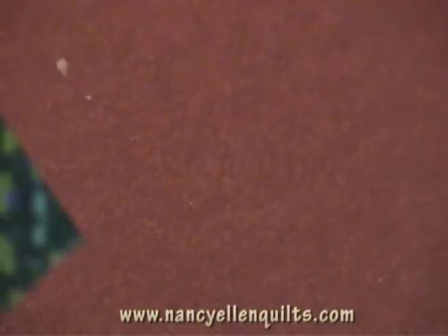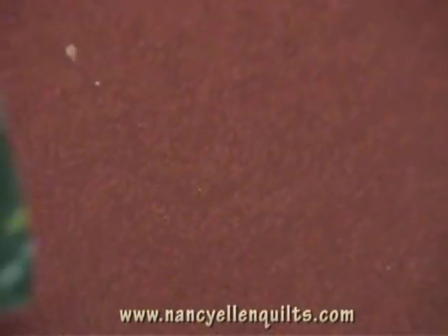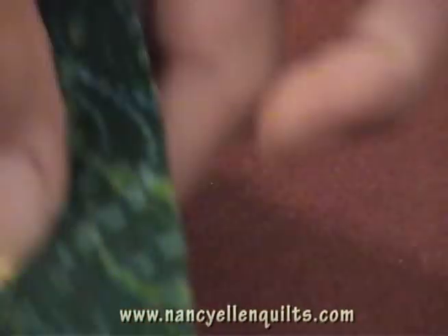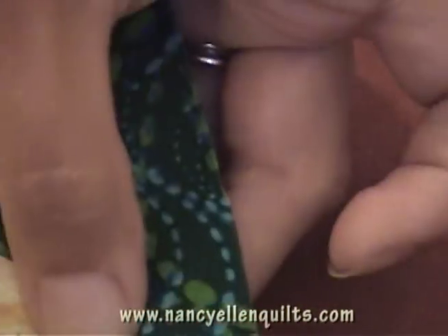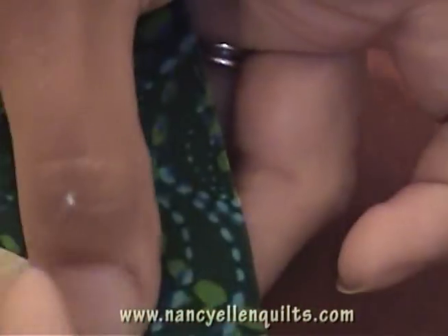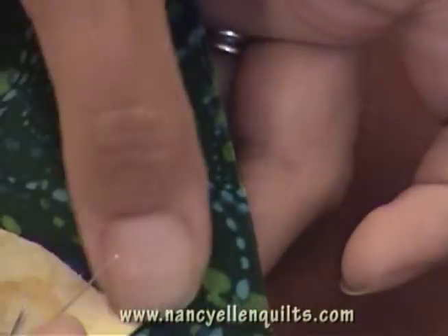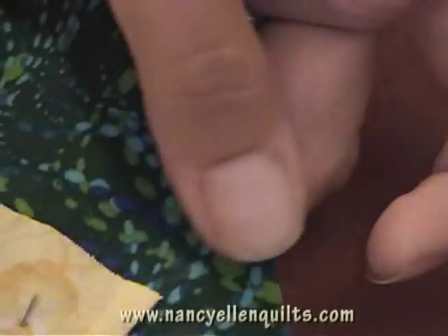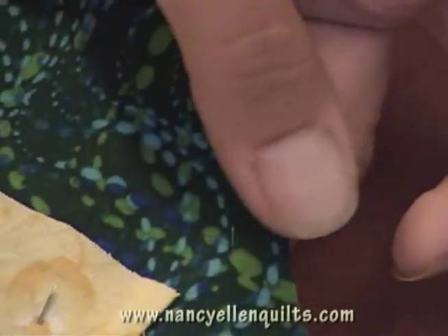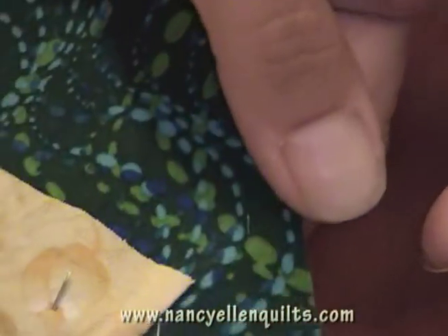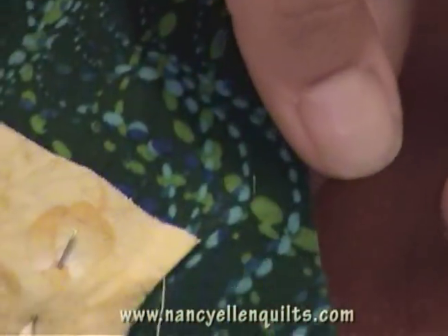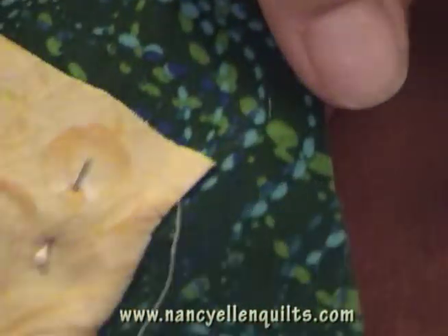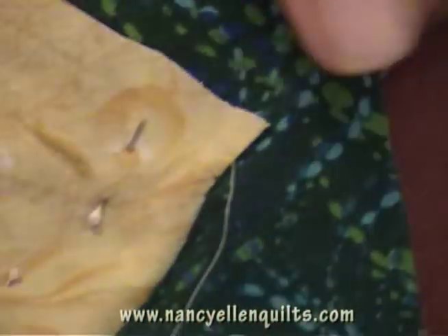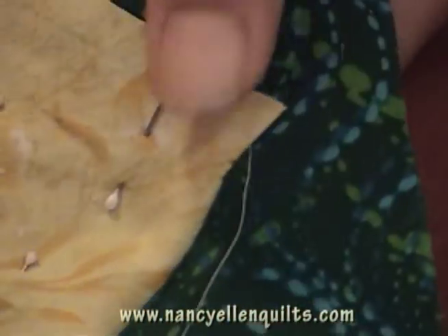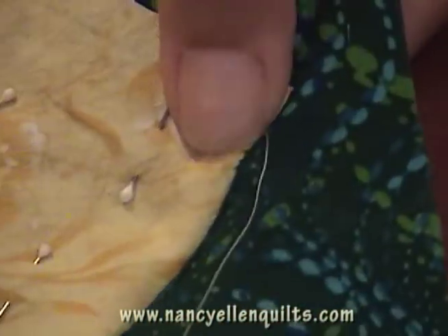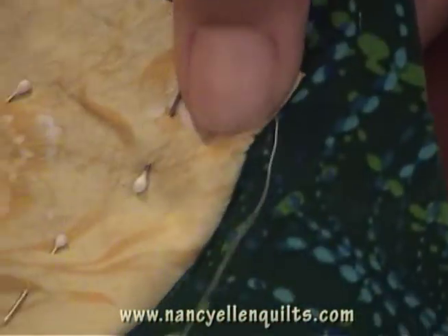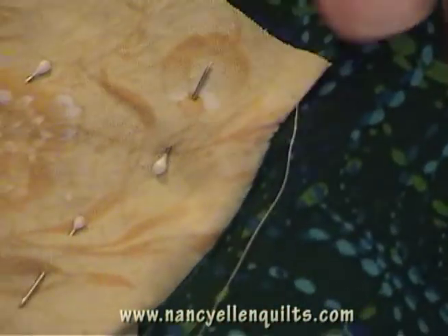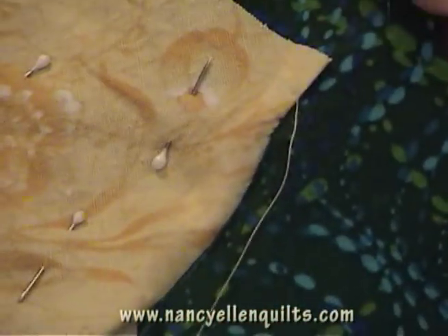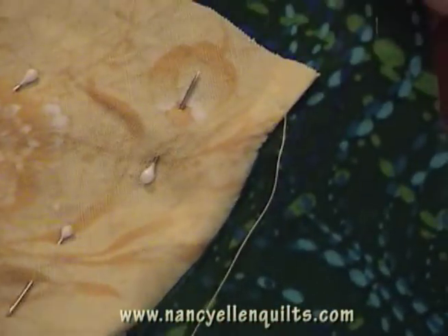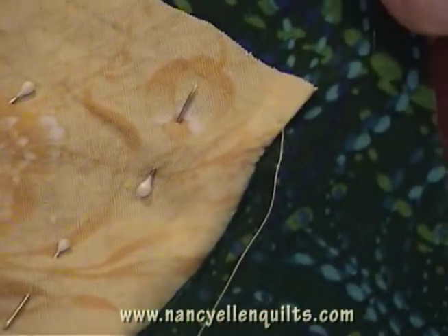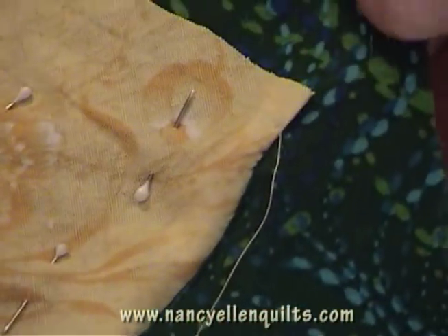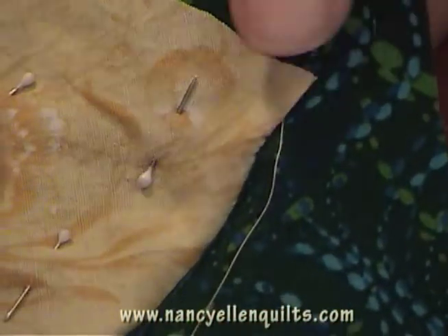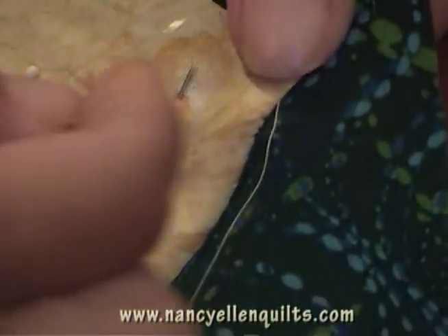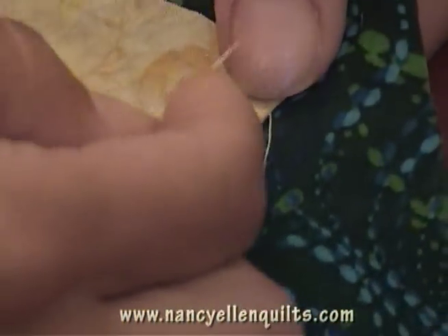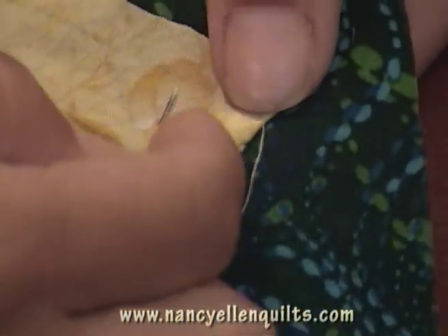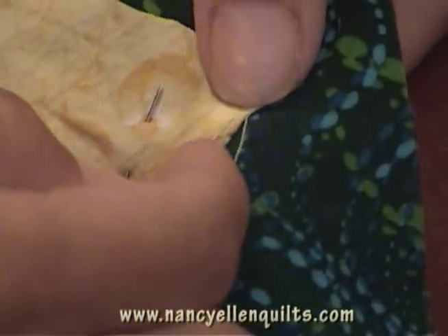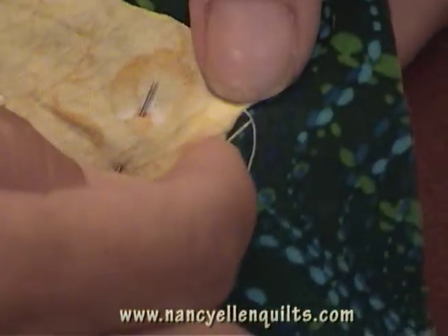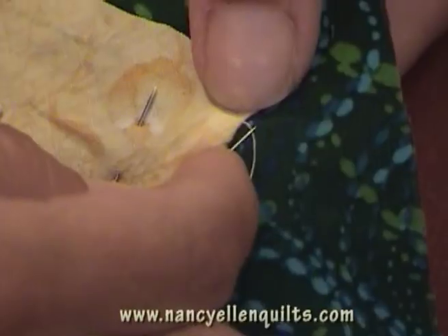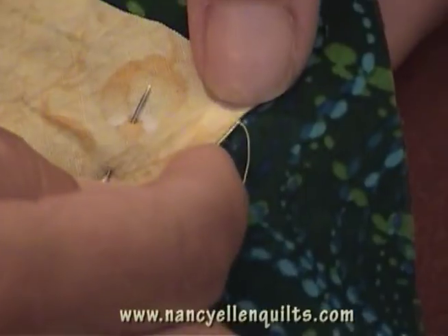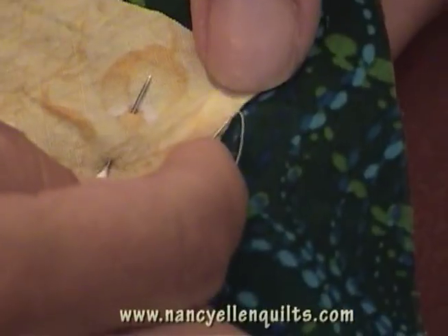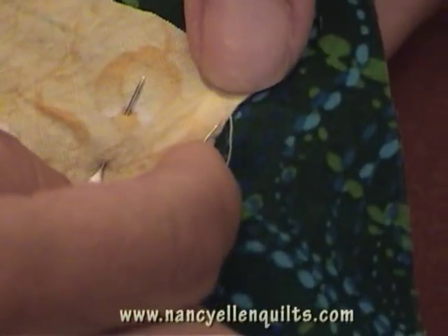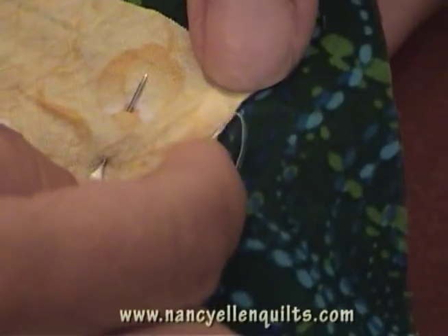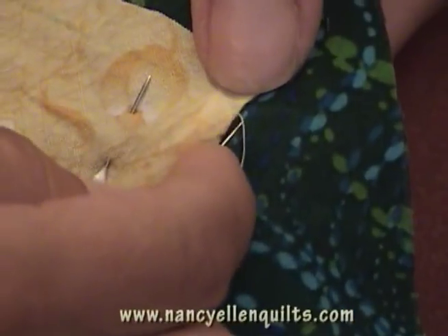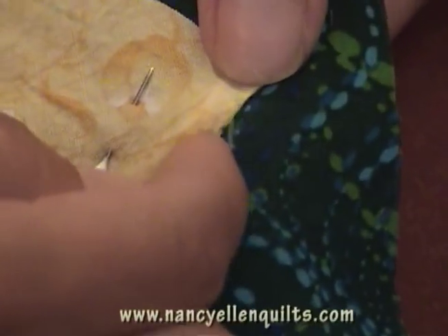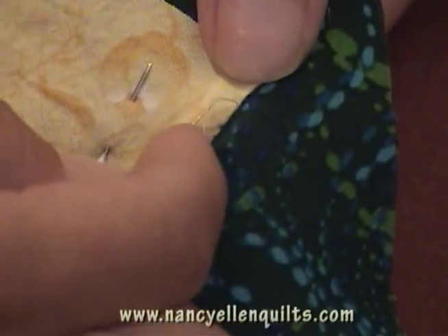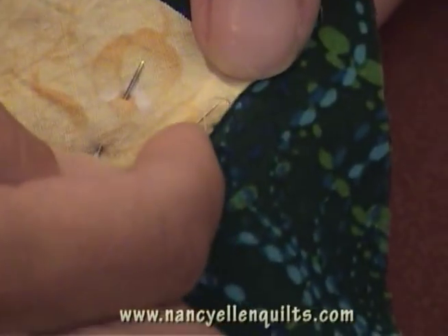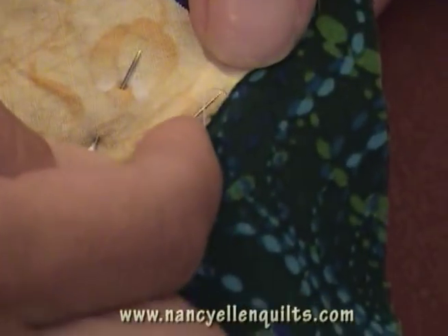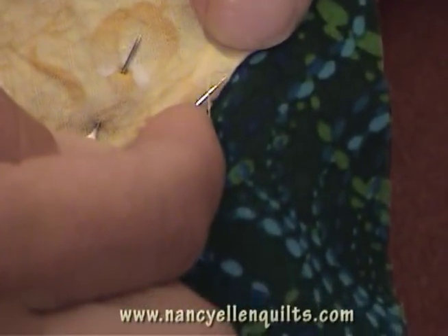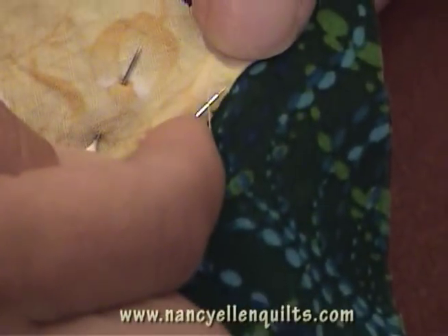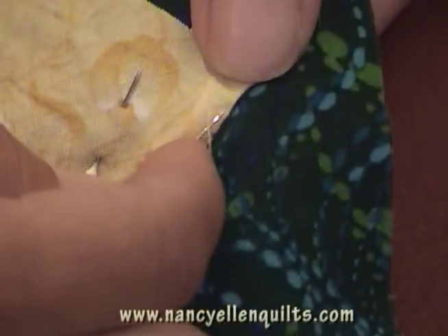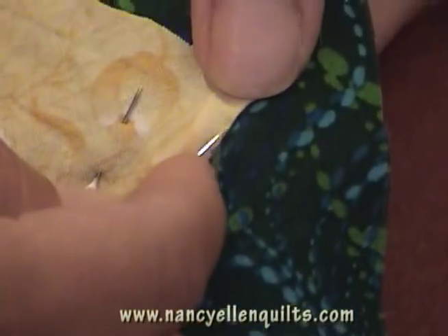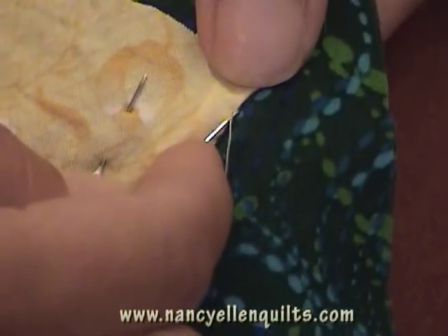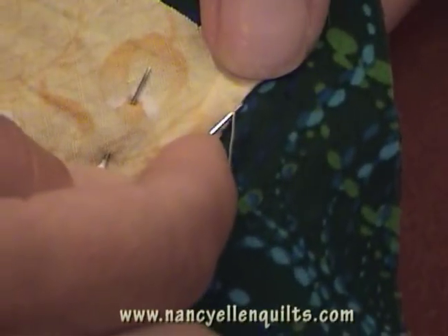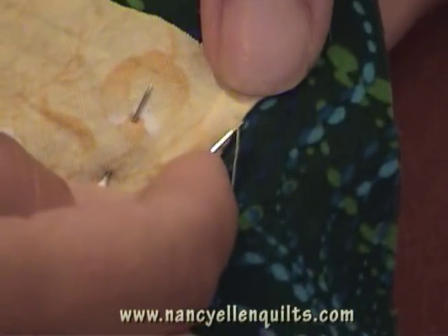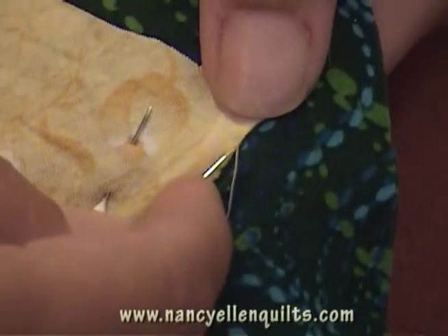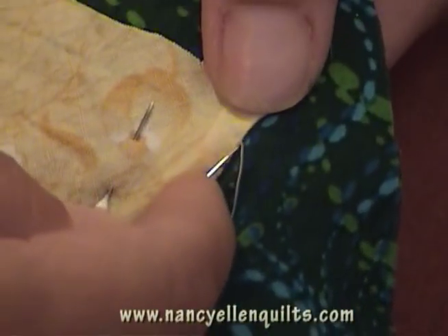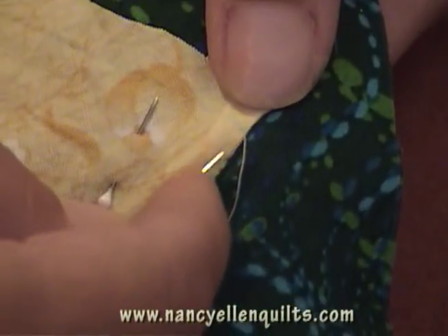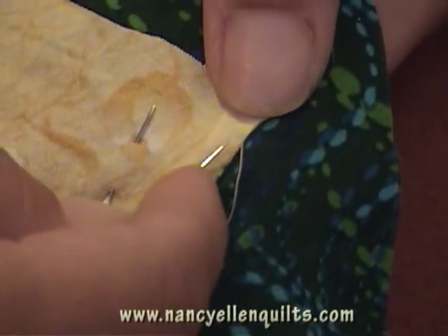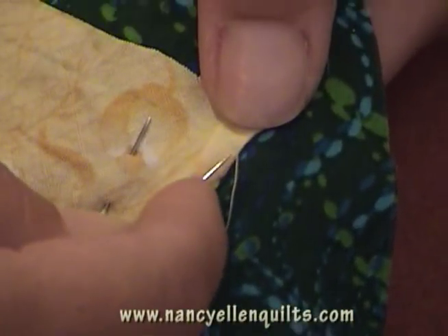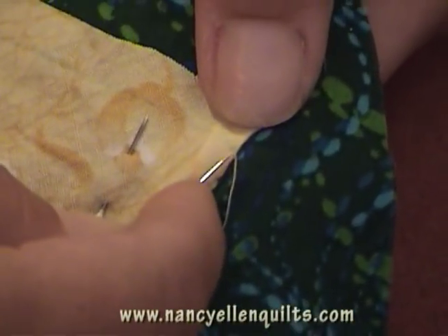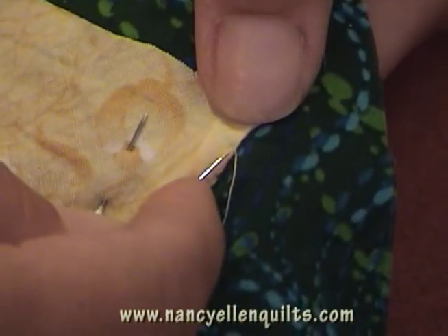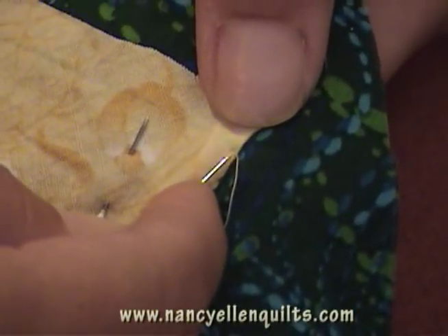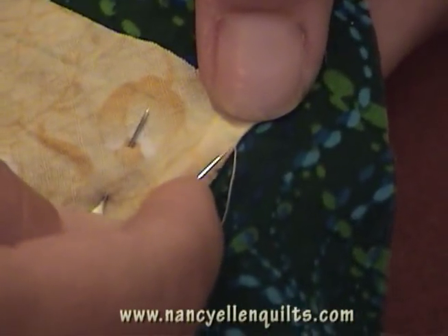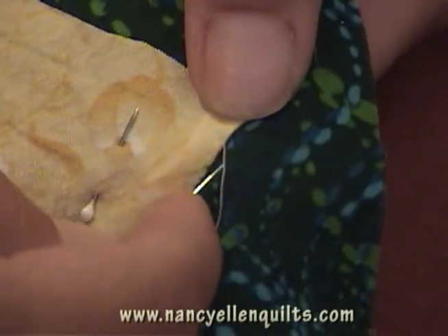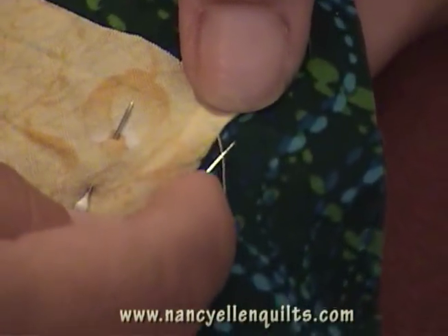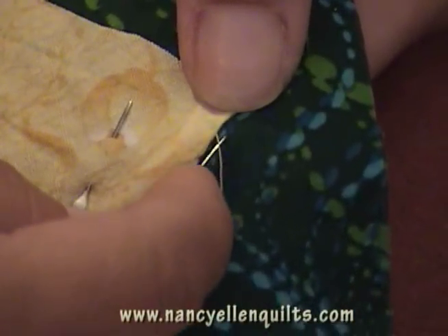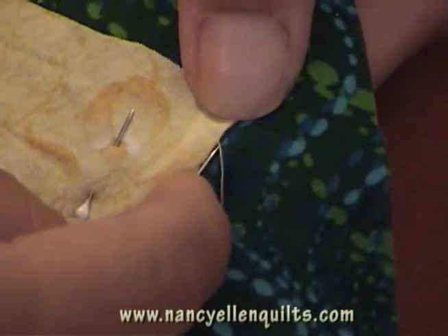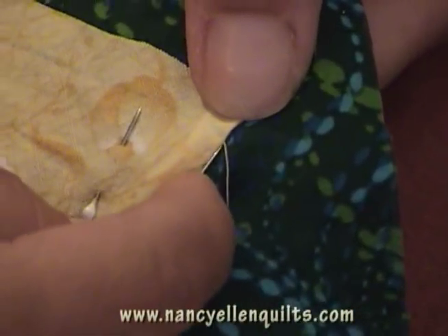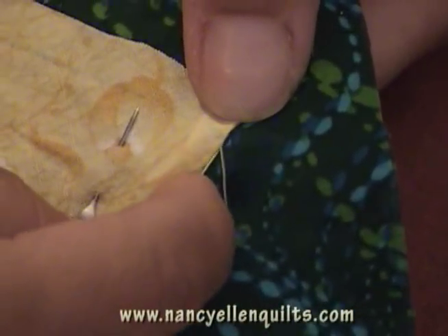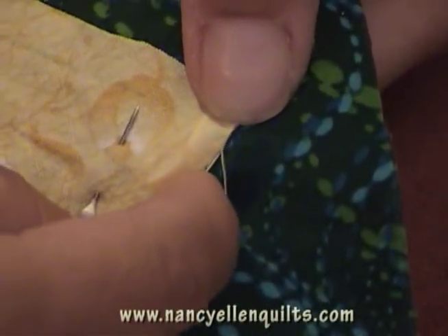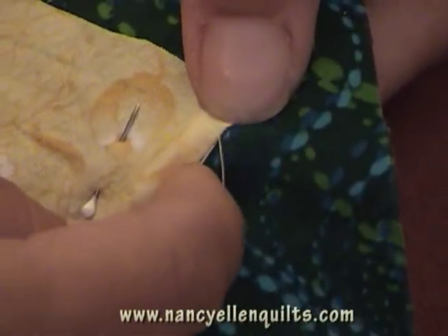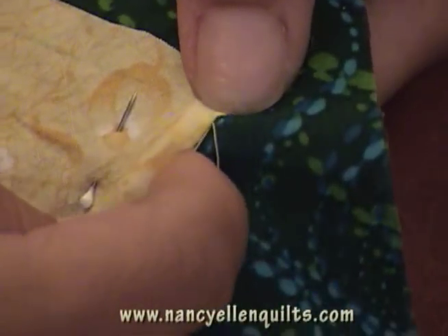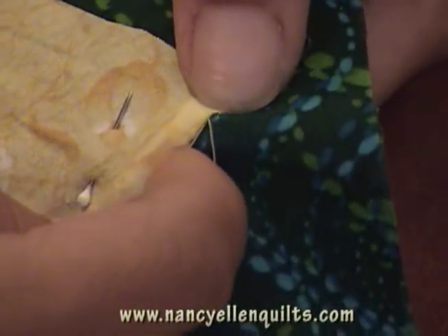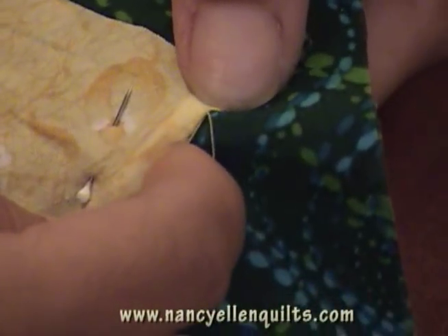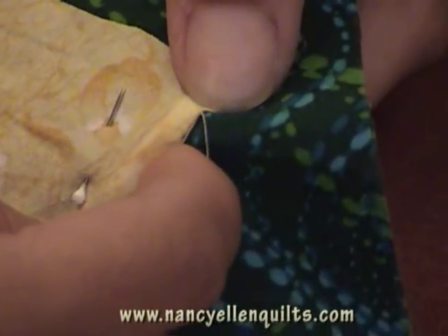All right, here we are now, we're at the end. I'm going to take one more stitch because you can see I have another stitch worth until I get to my blue guideline.